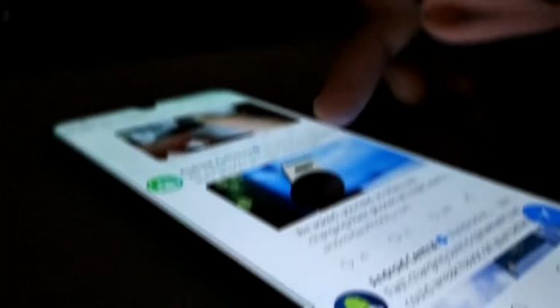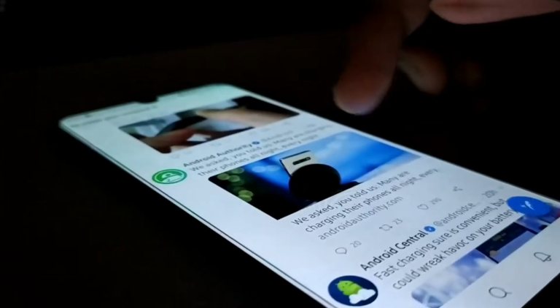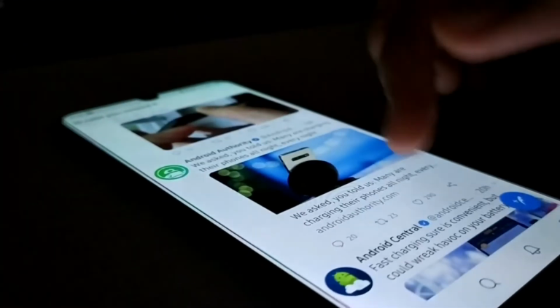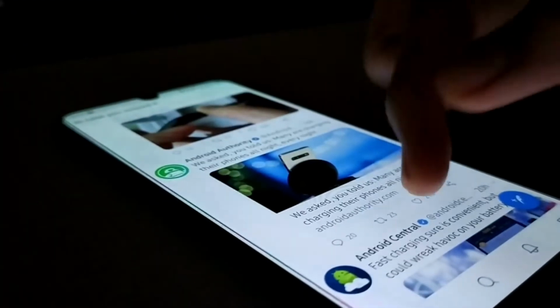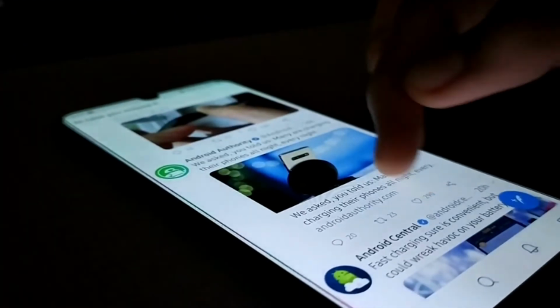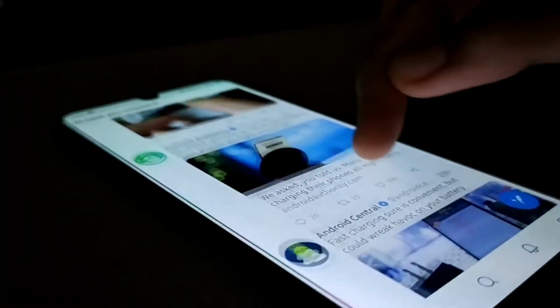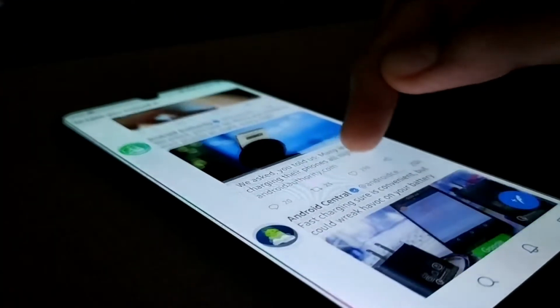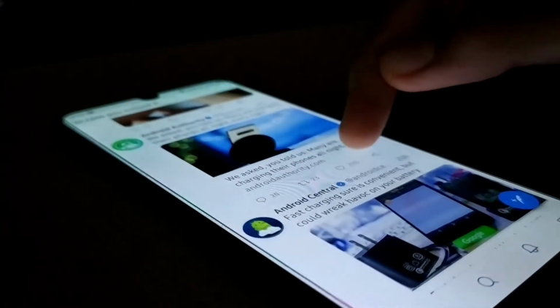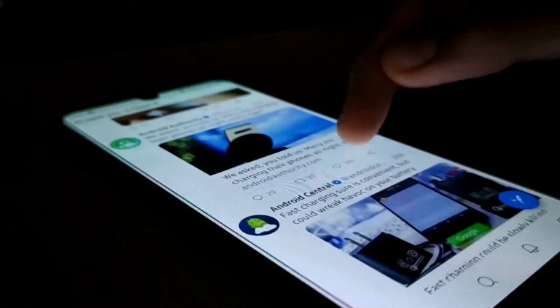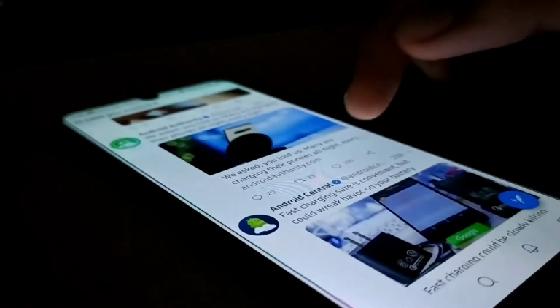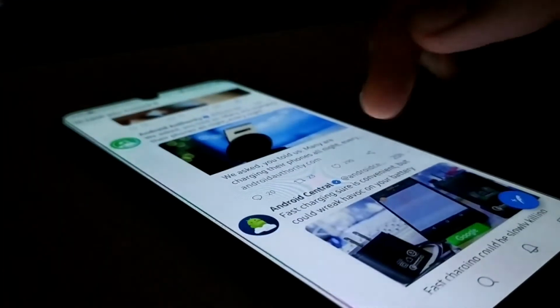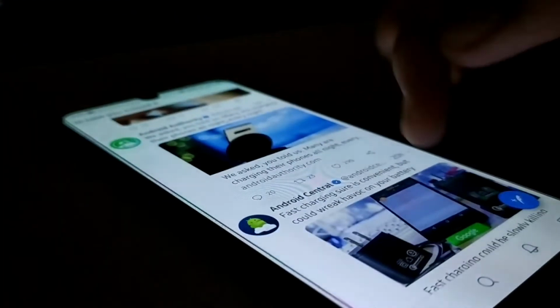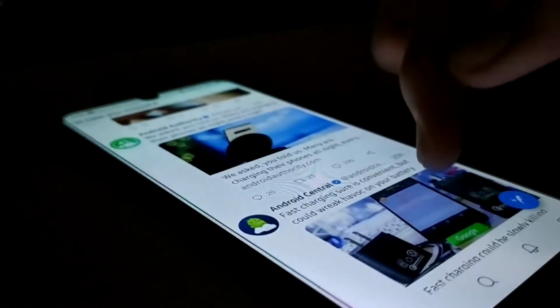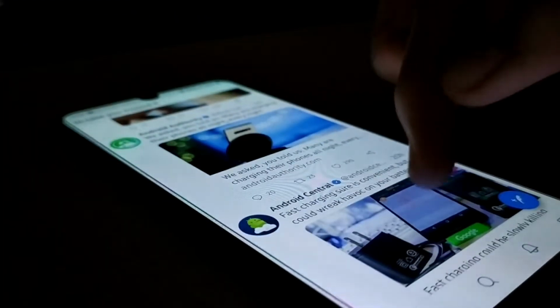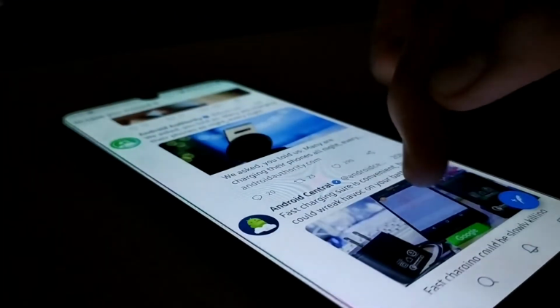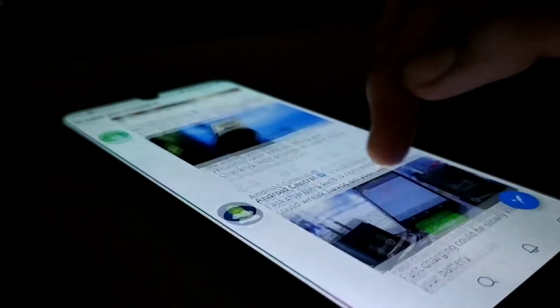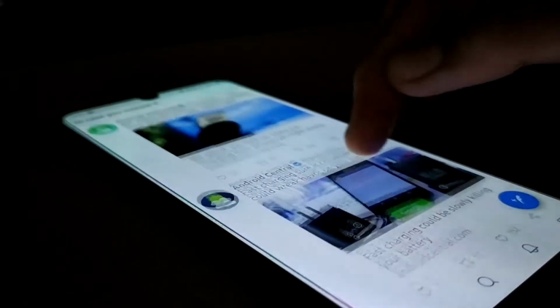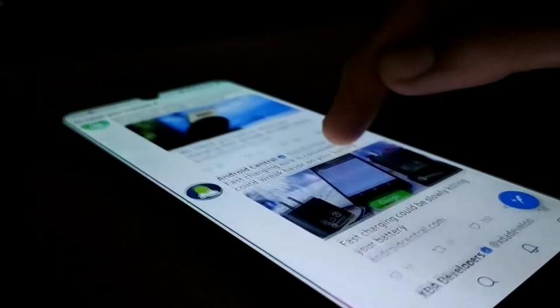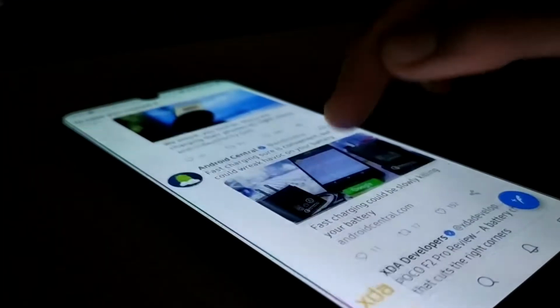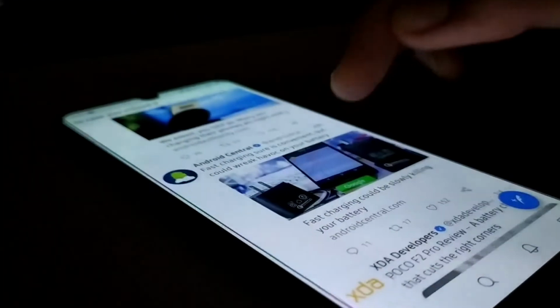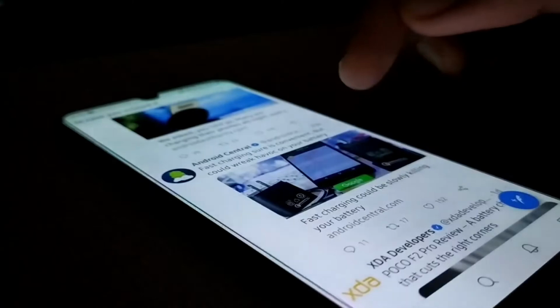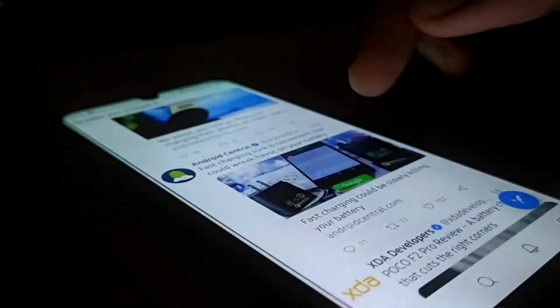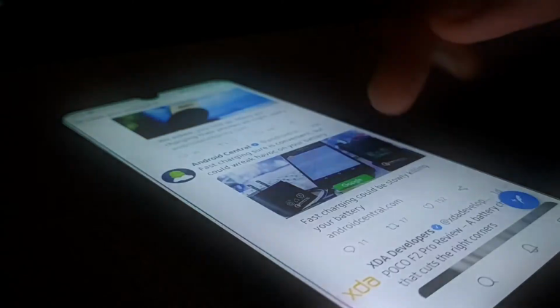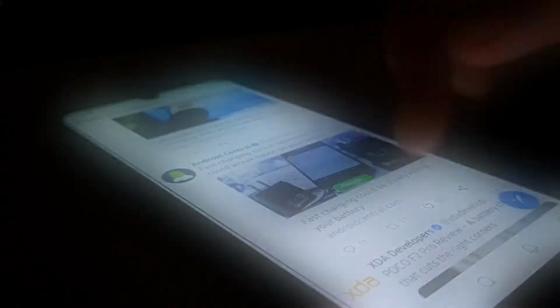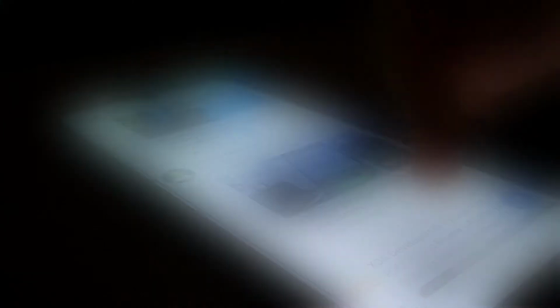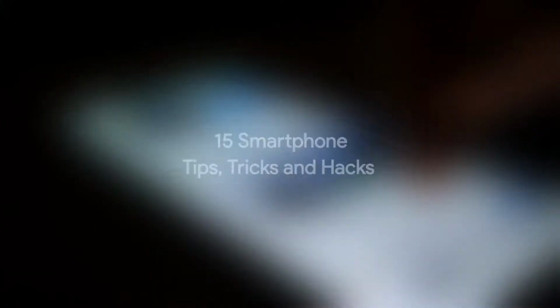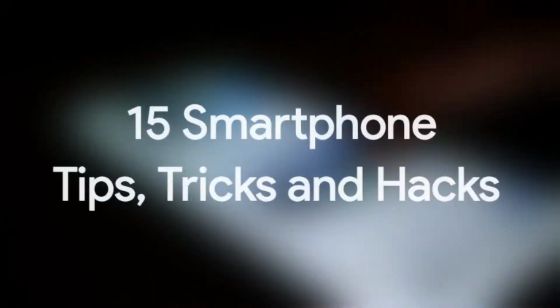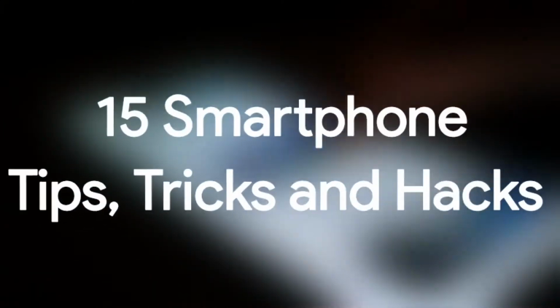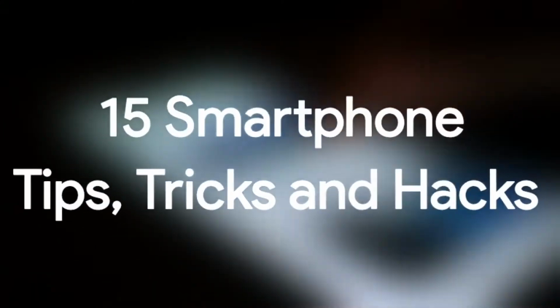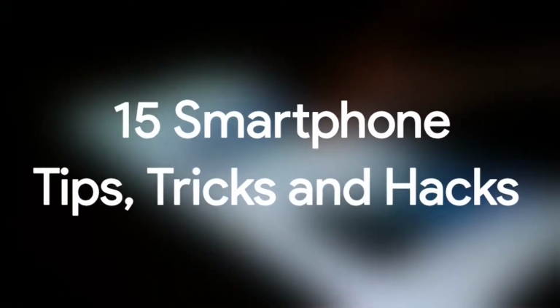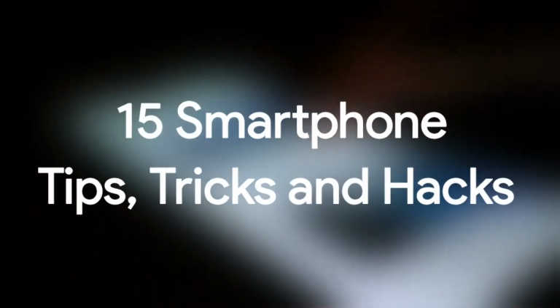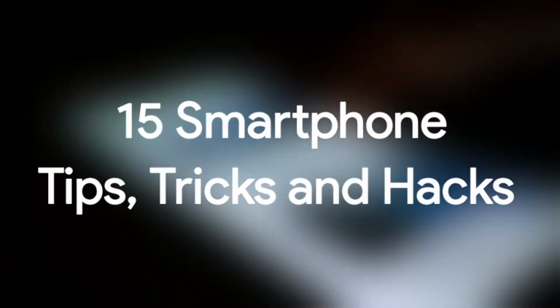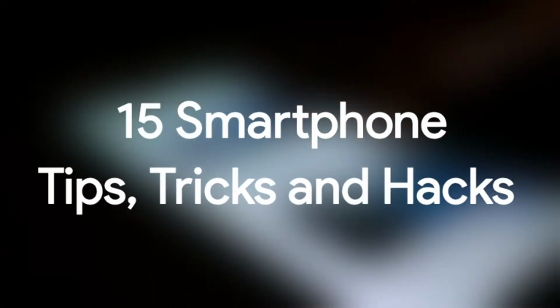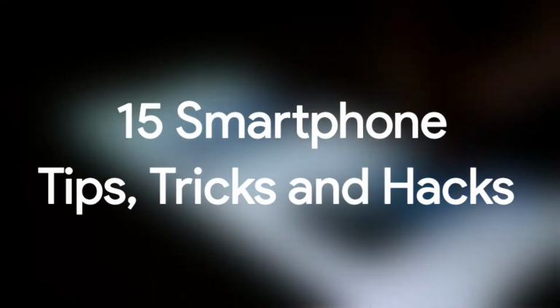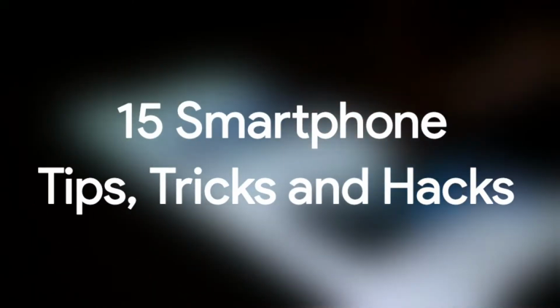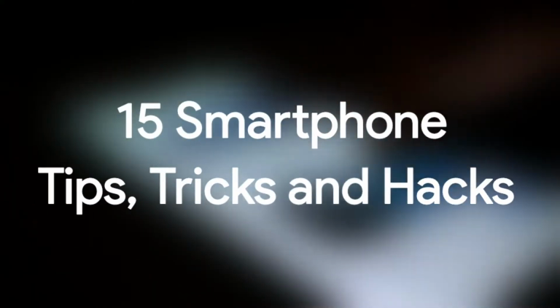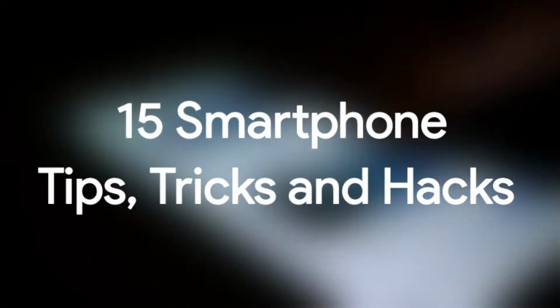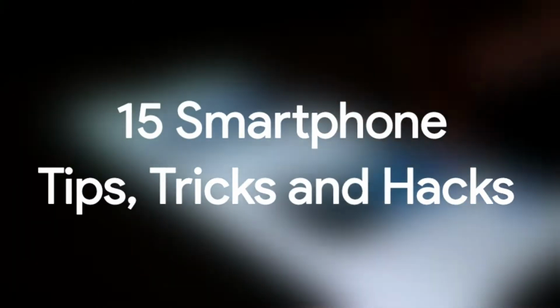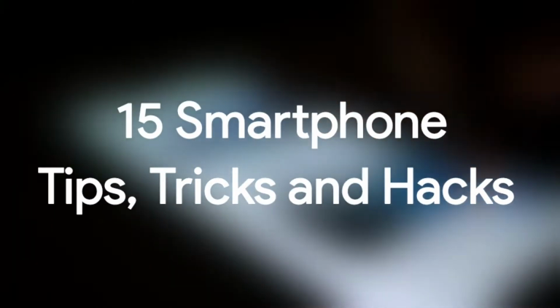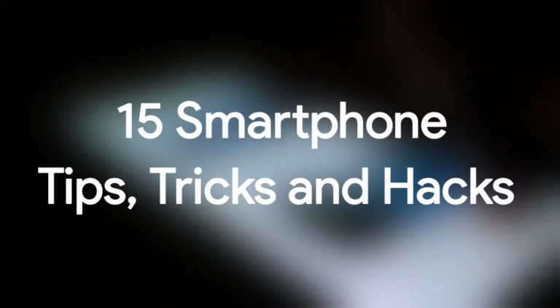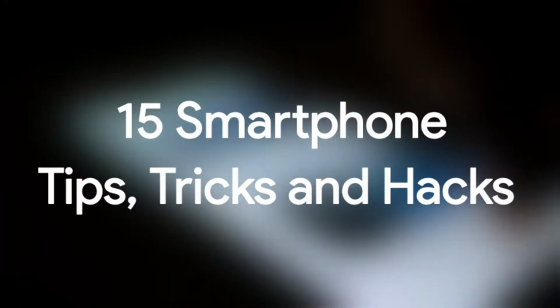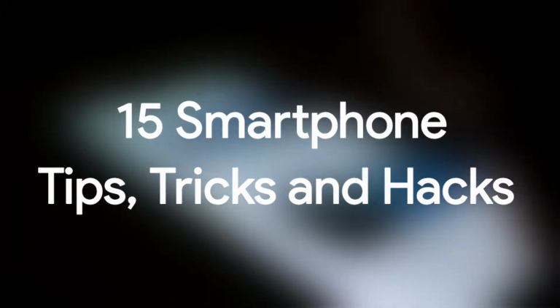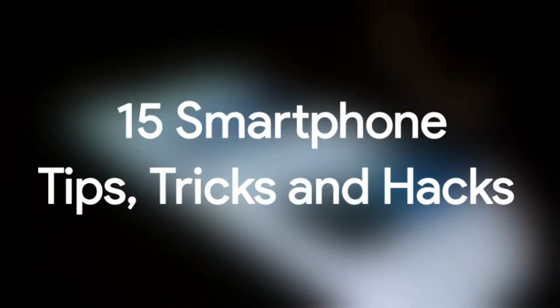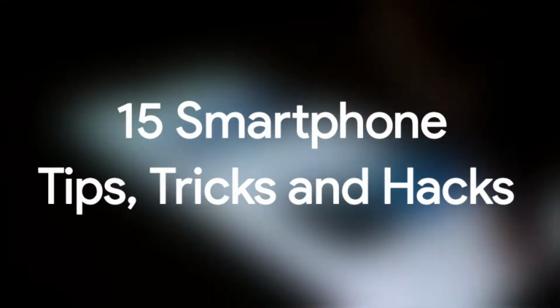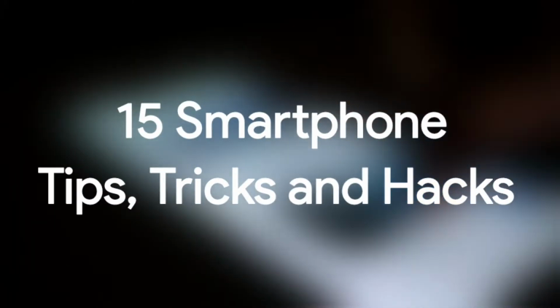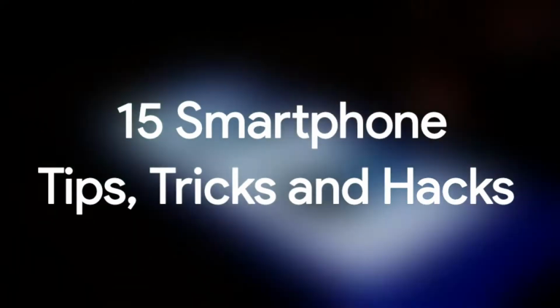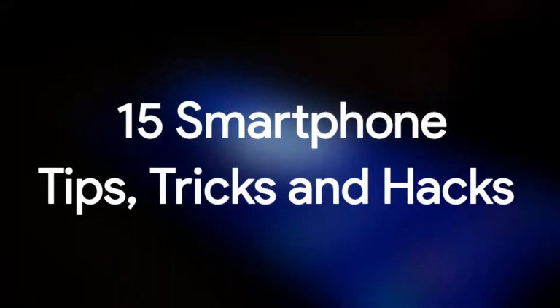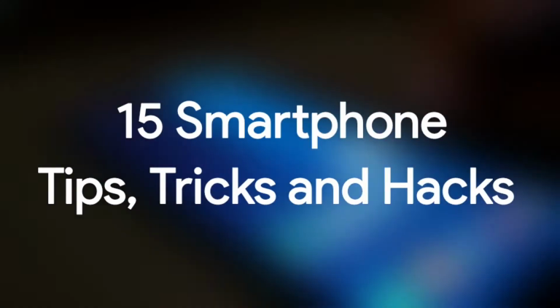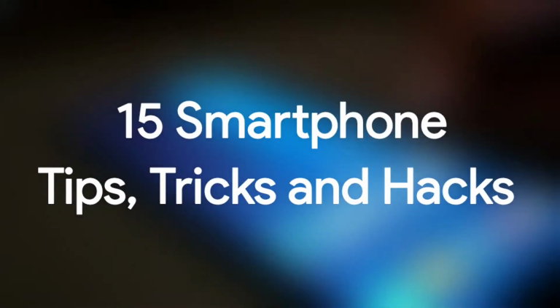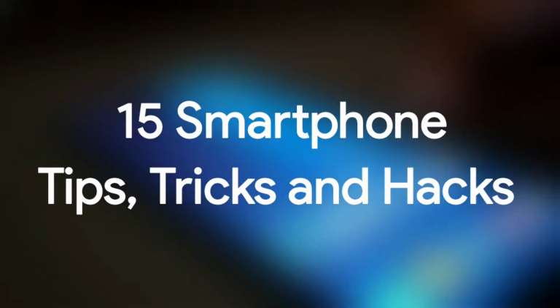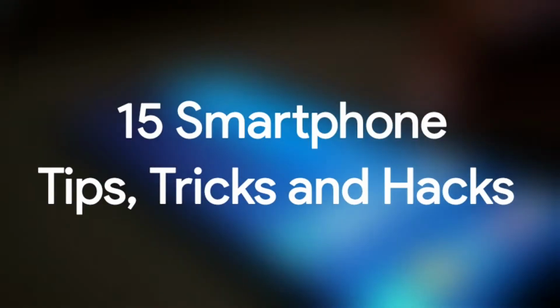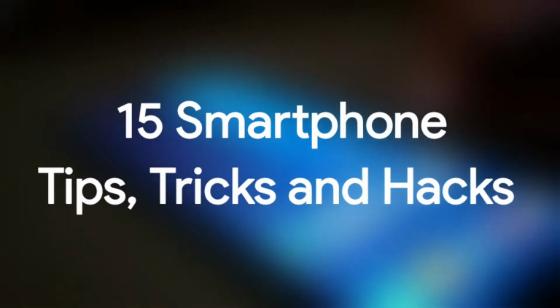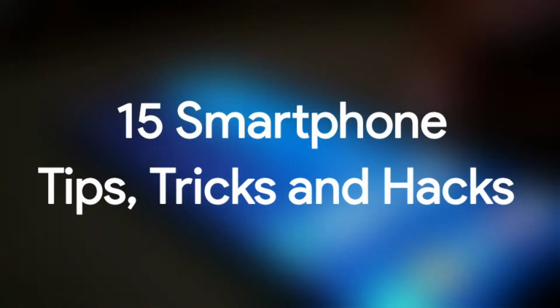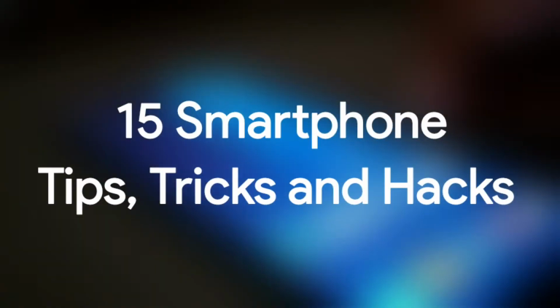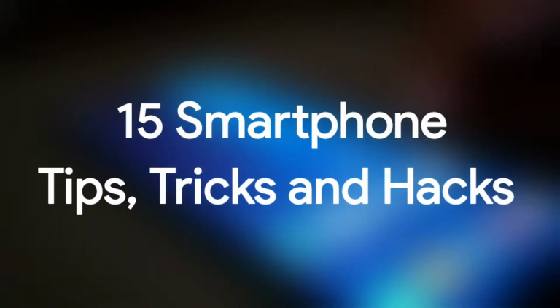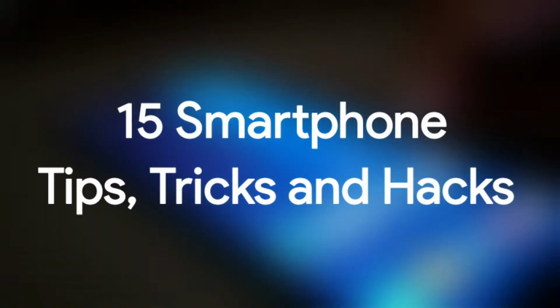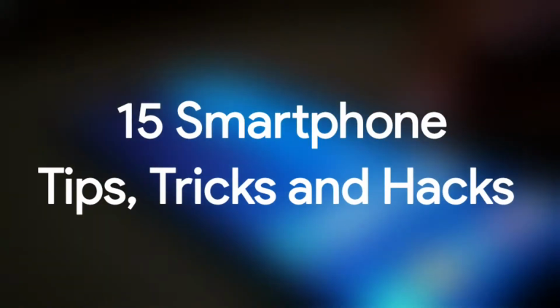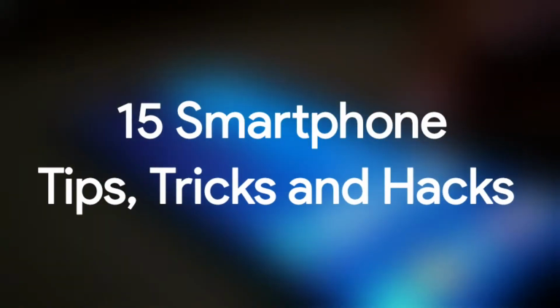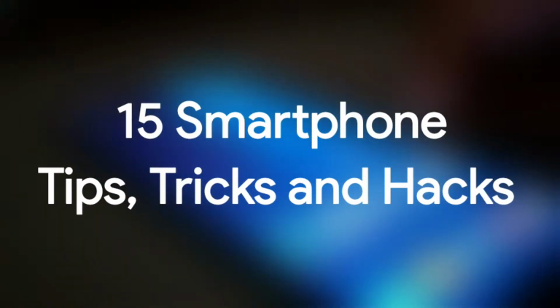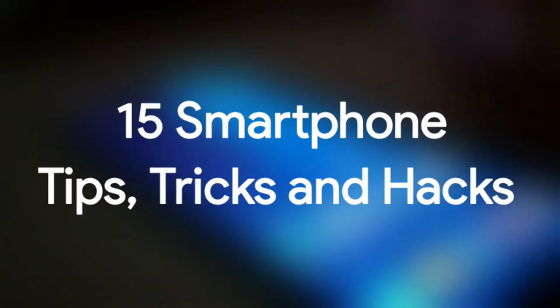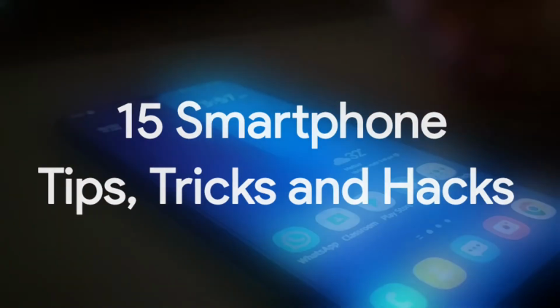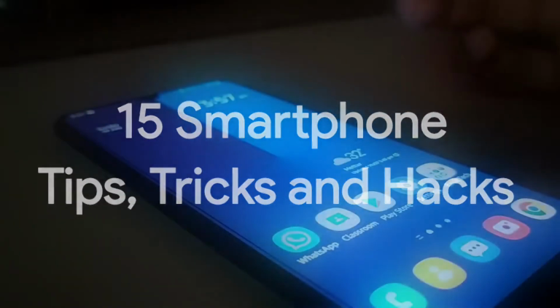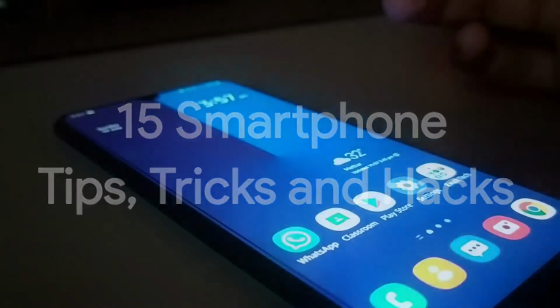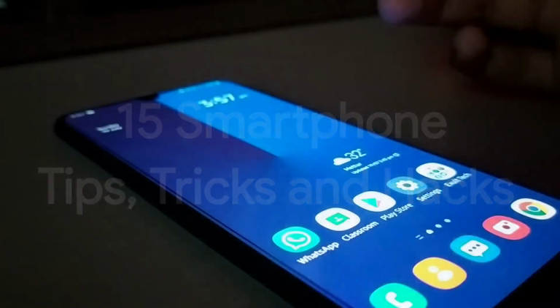Hey, what's up guys, it's Altek here. In this video I've got 15 smartphone tips, tricks and hacks for you.